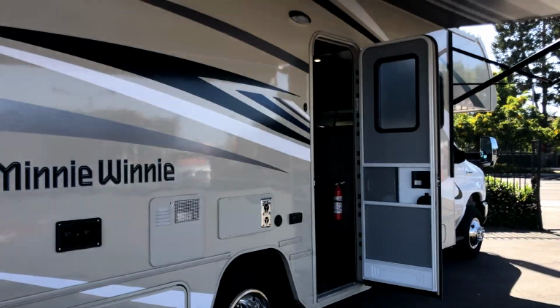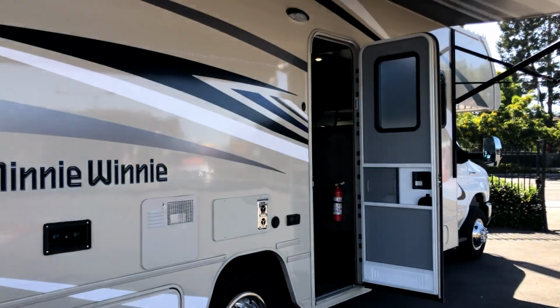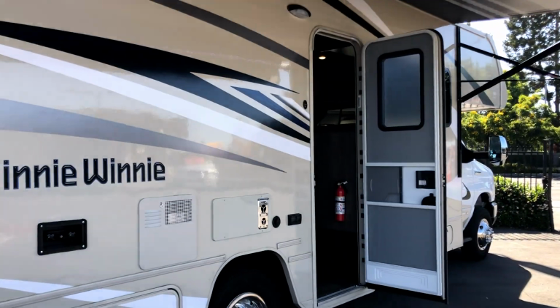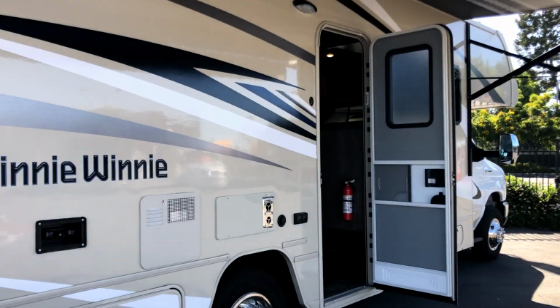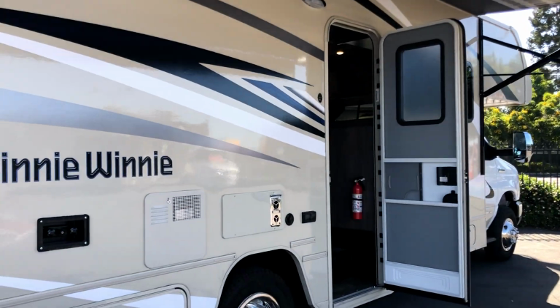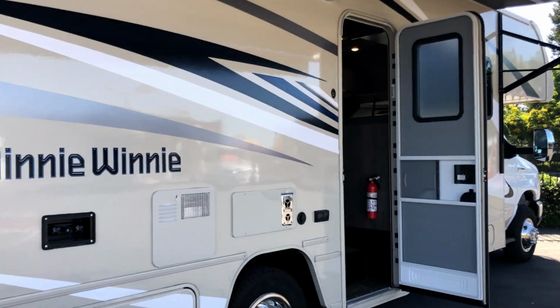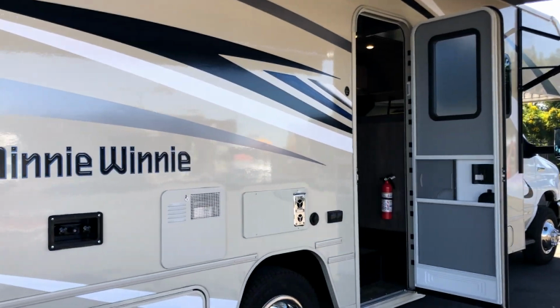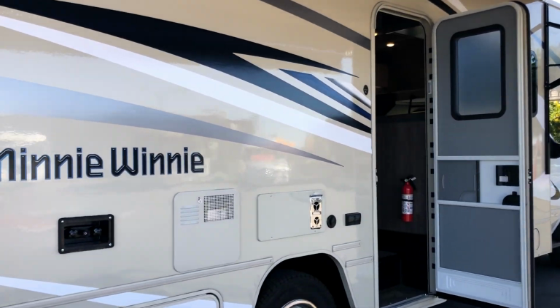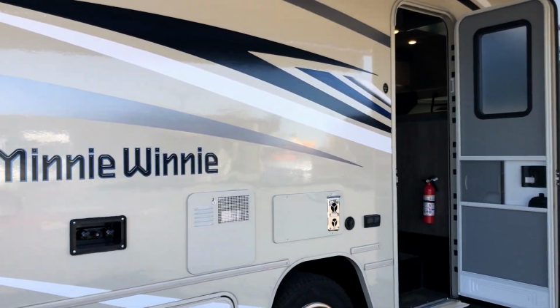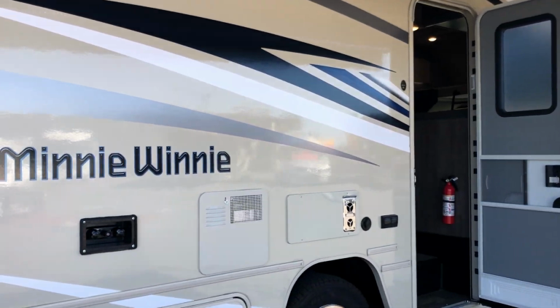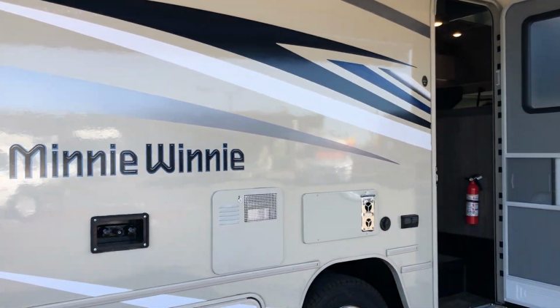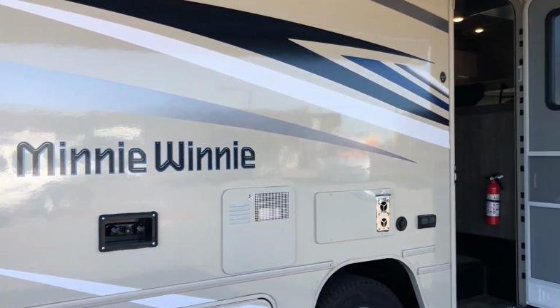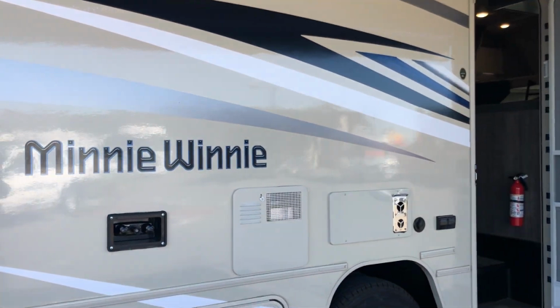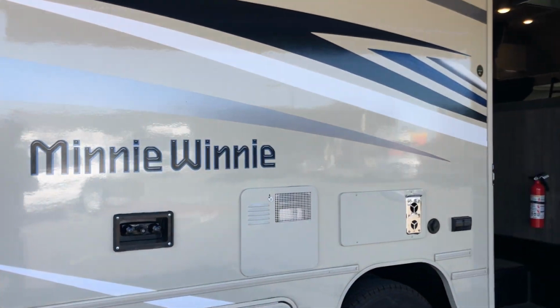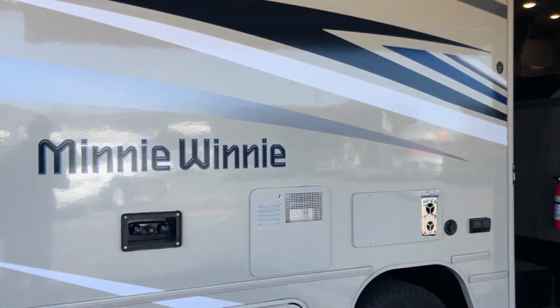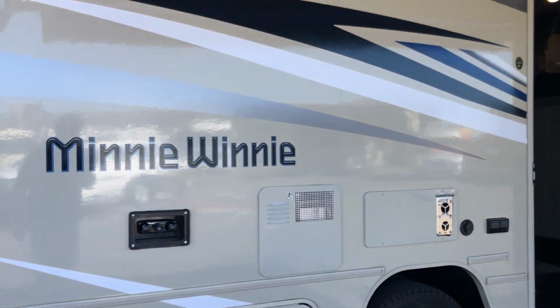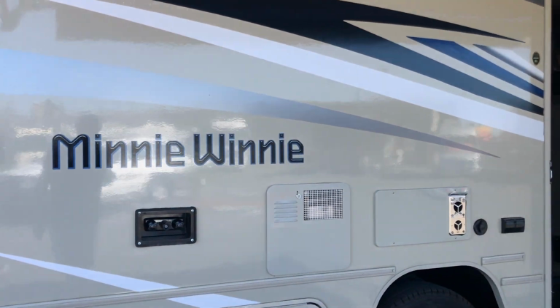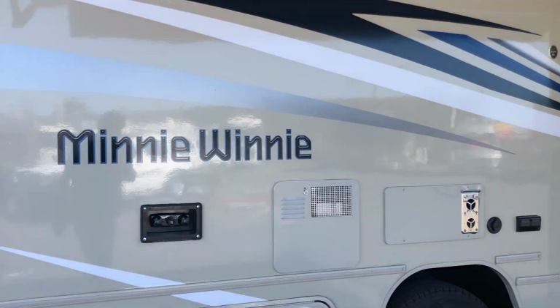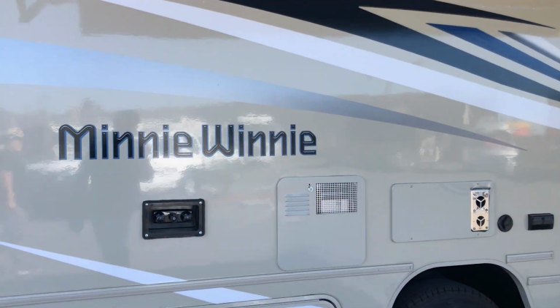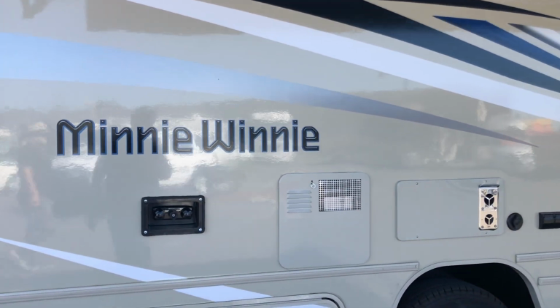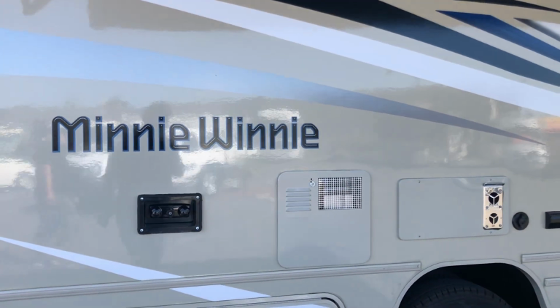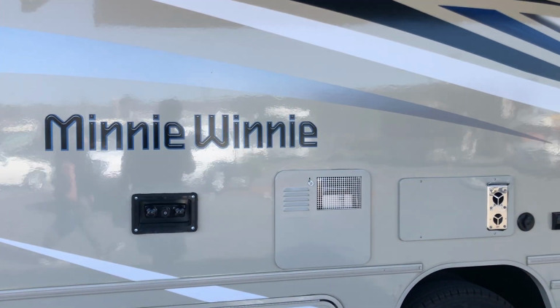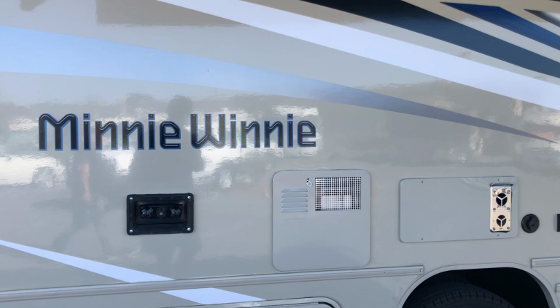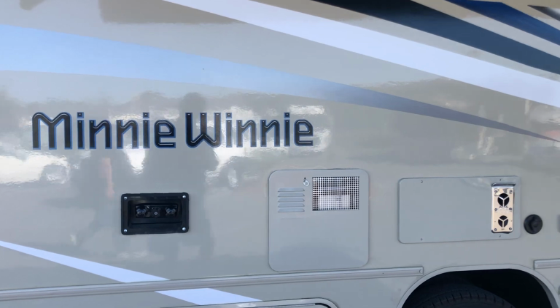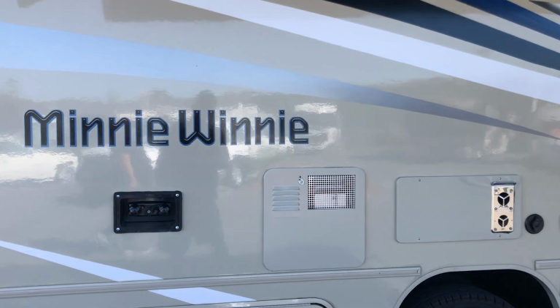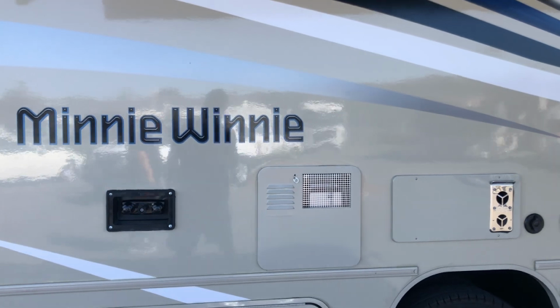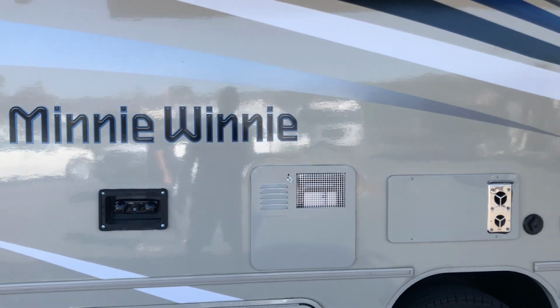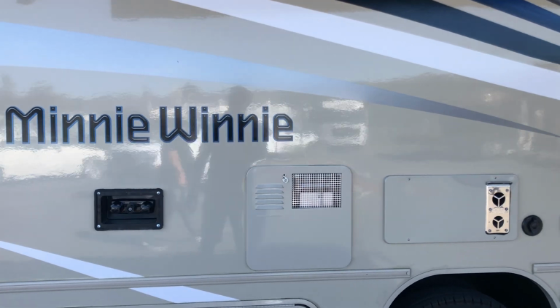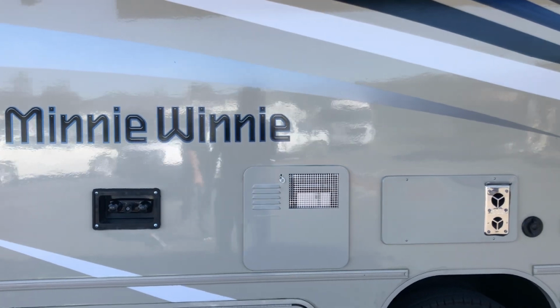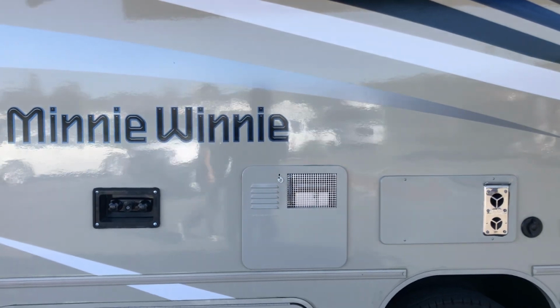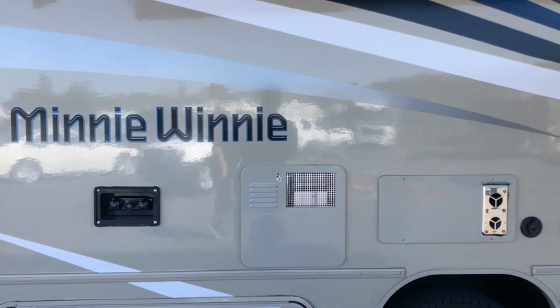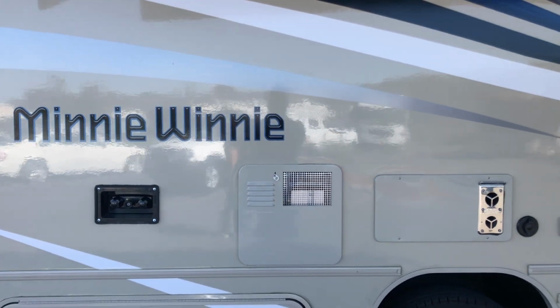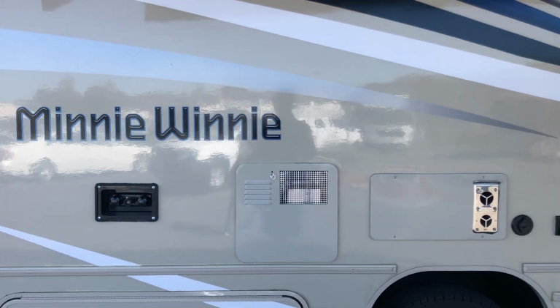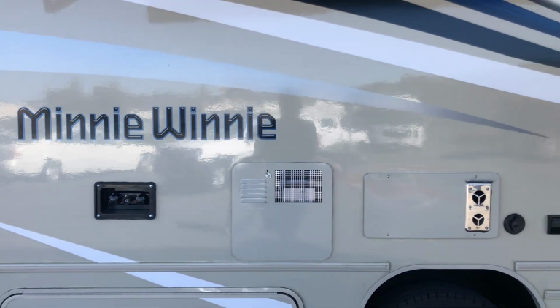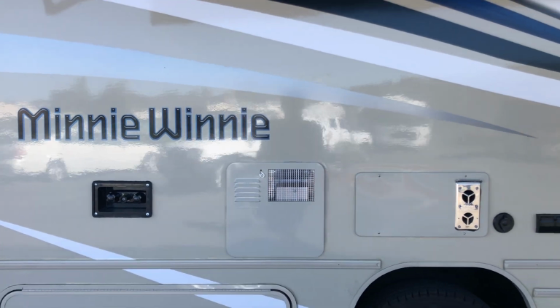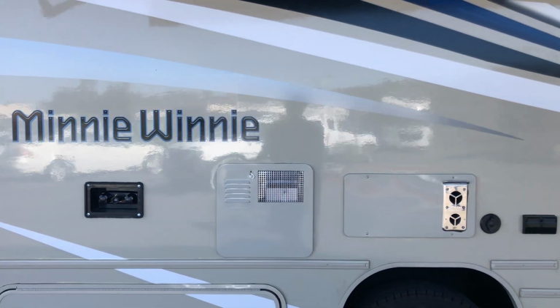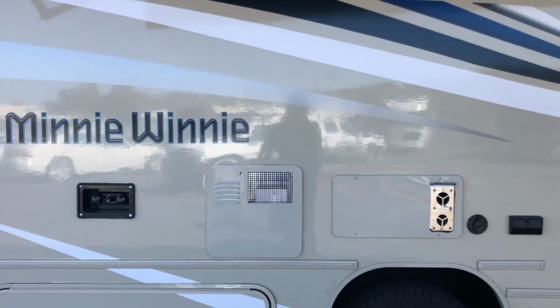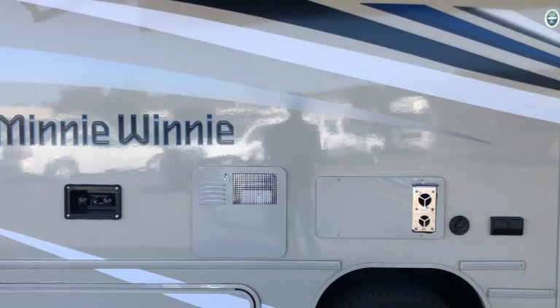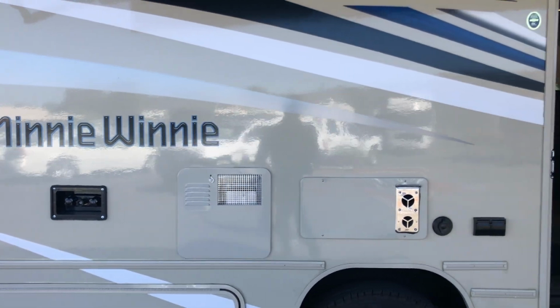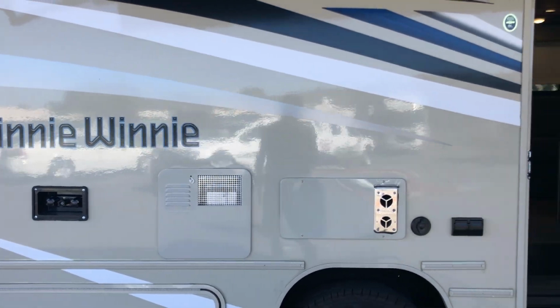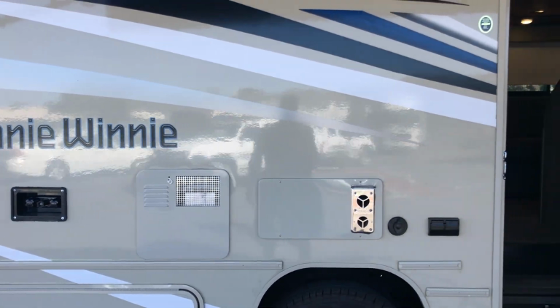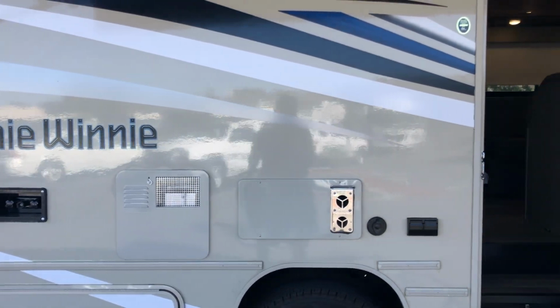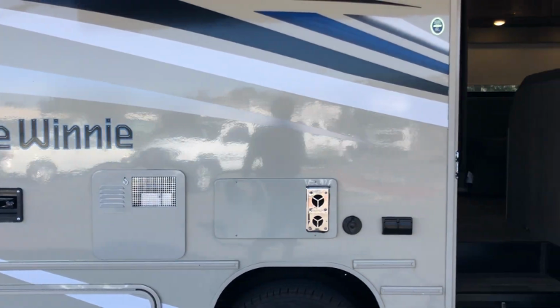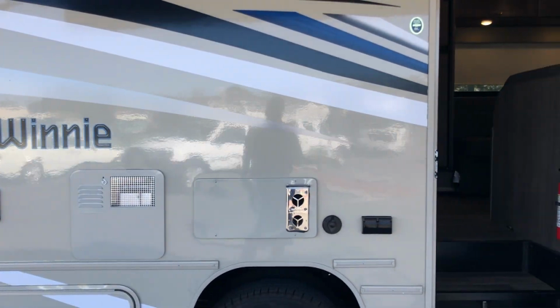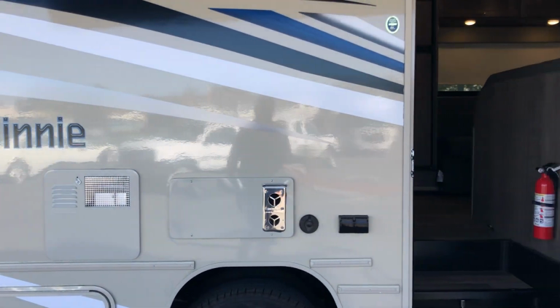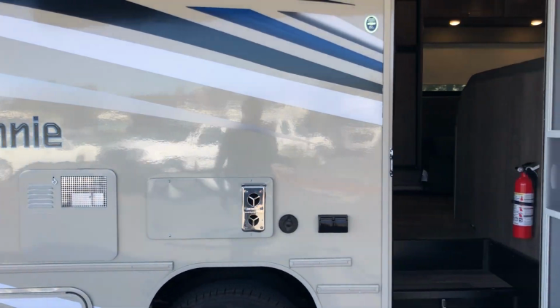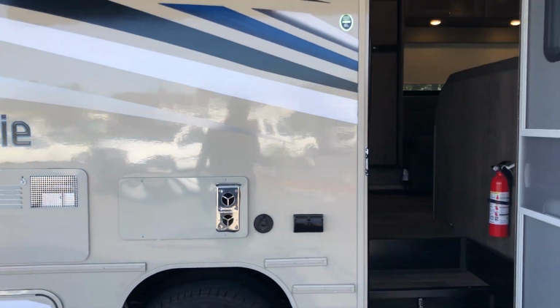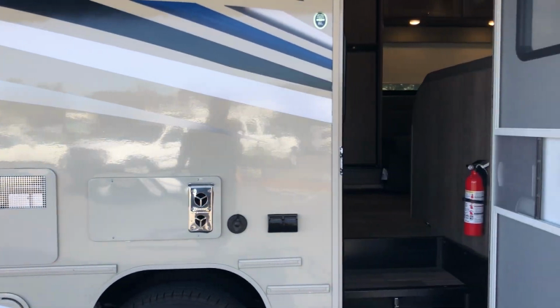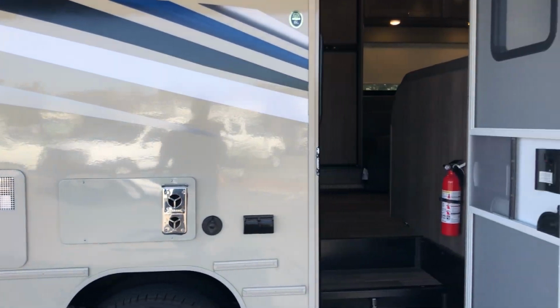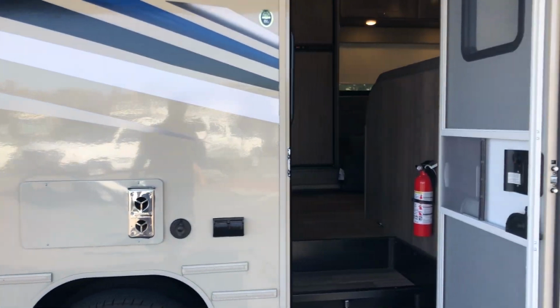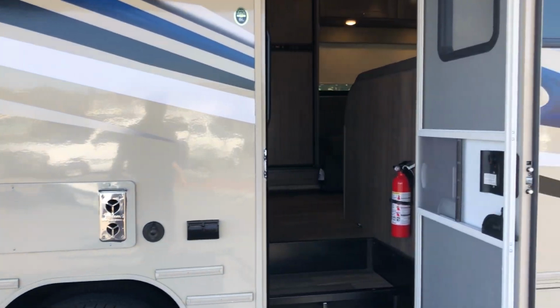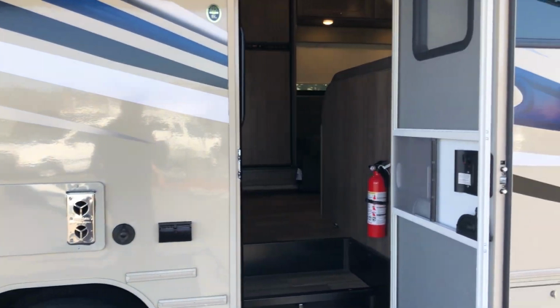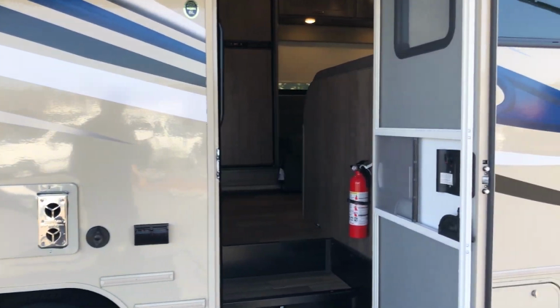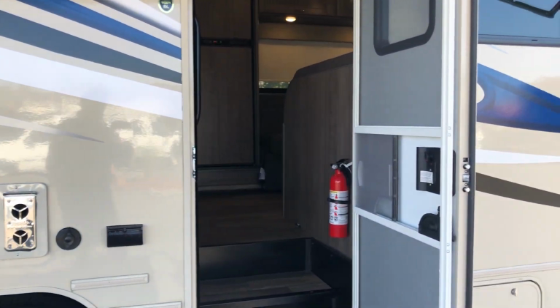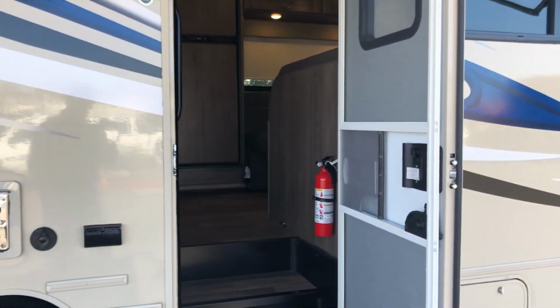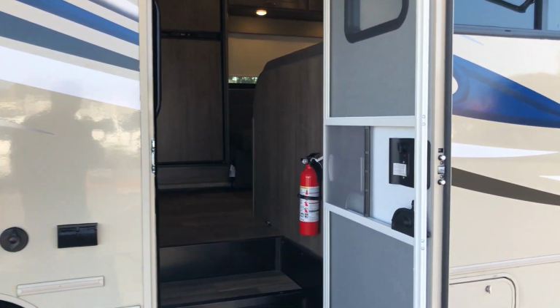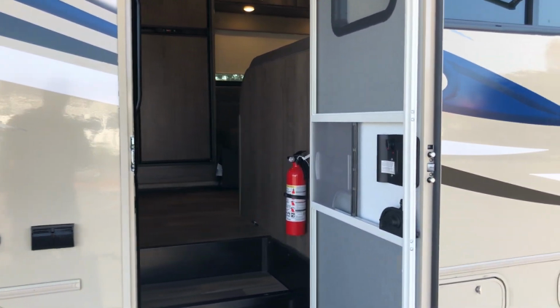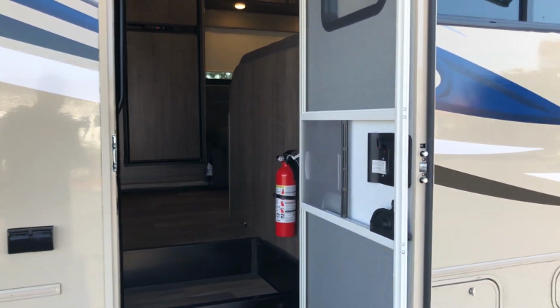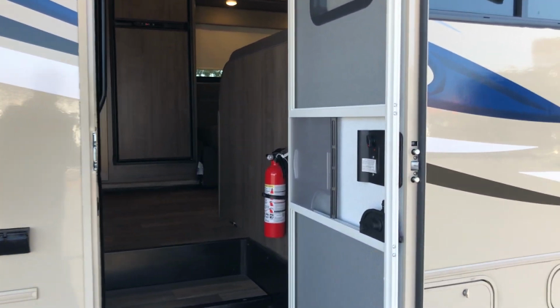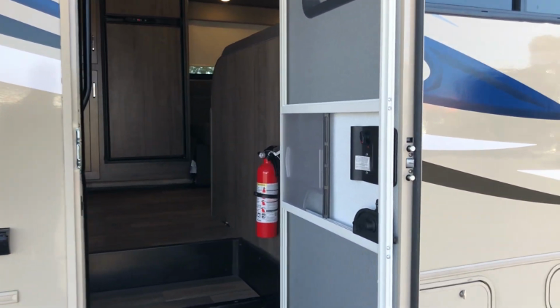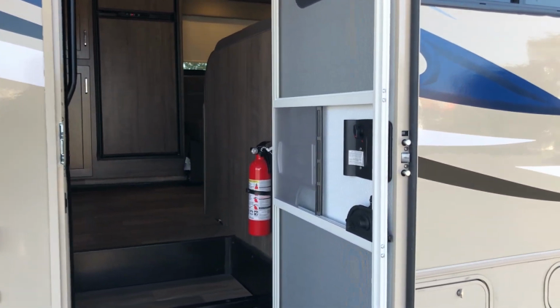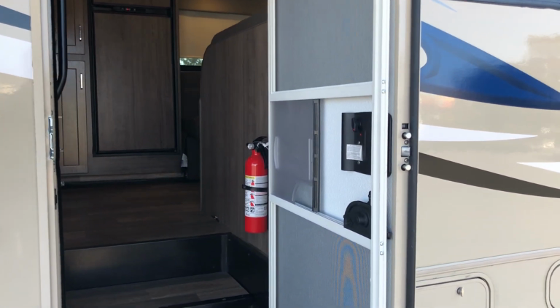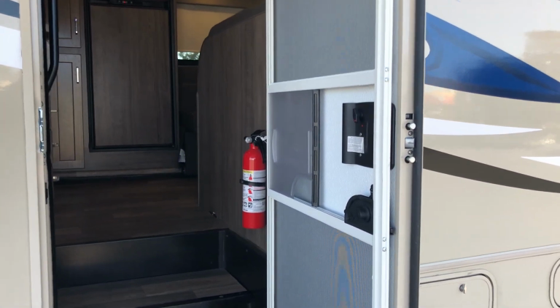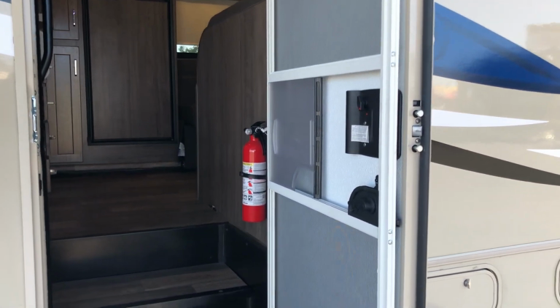You'll notice it also has an outside shower, so you can spray the kids off when you're out at the beach. Really nice setup. Let's take a look inside.